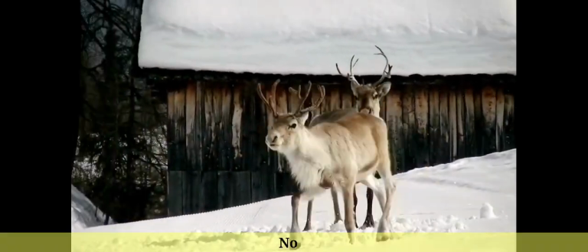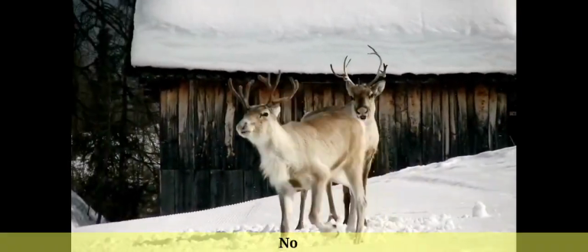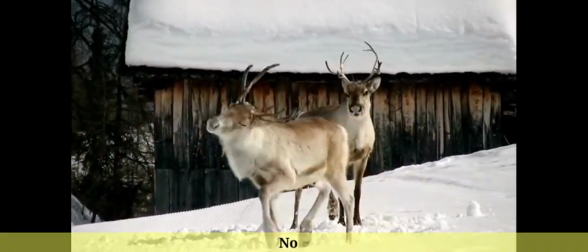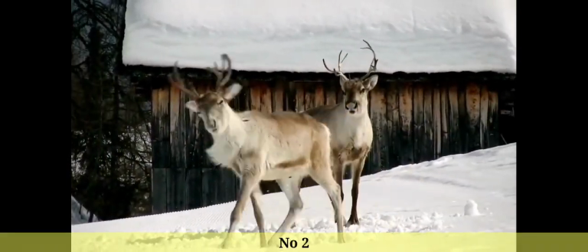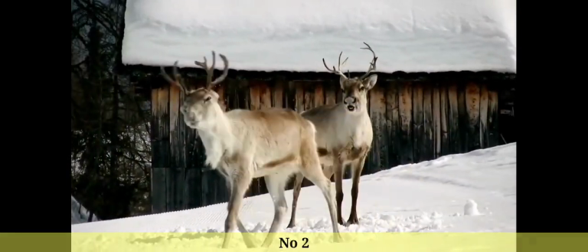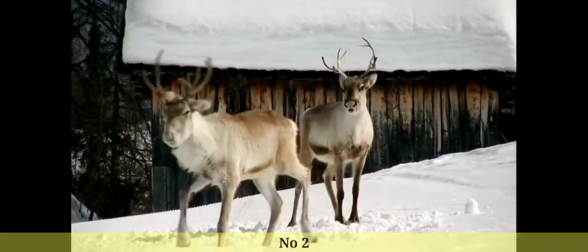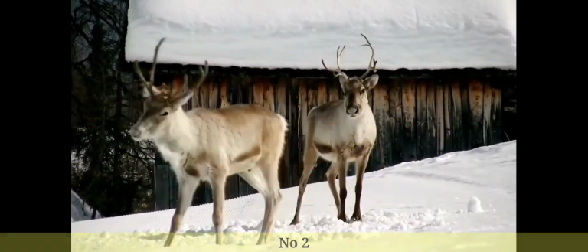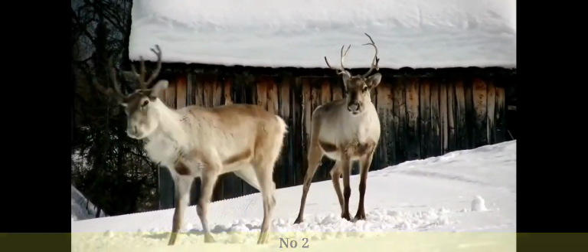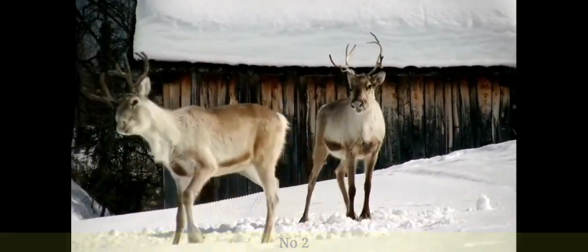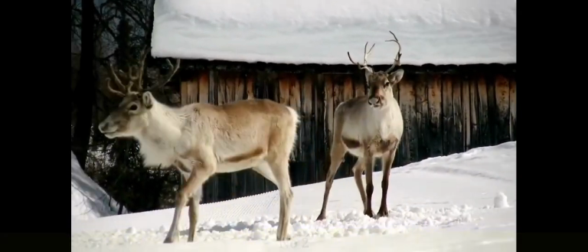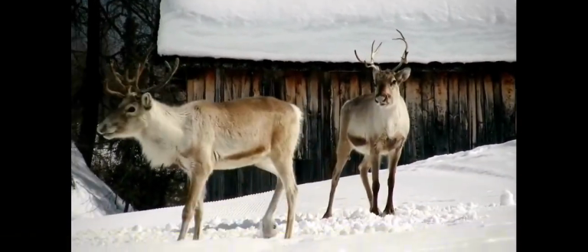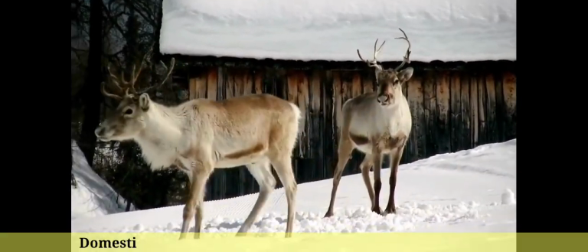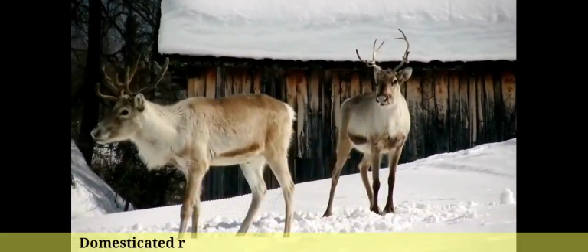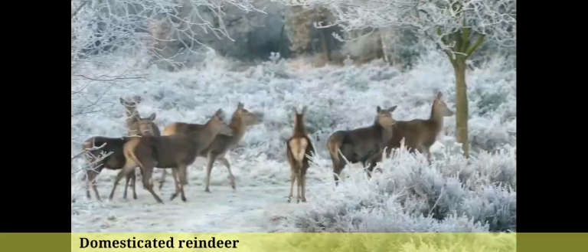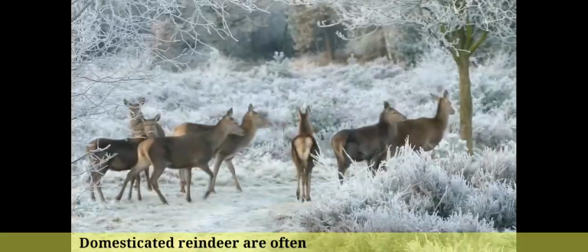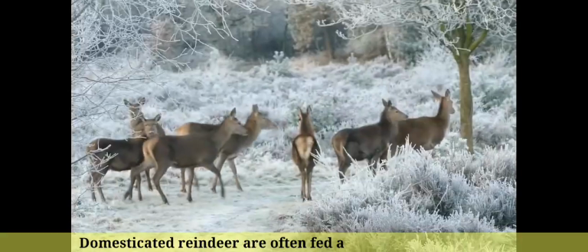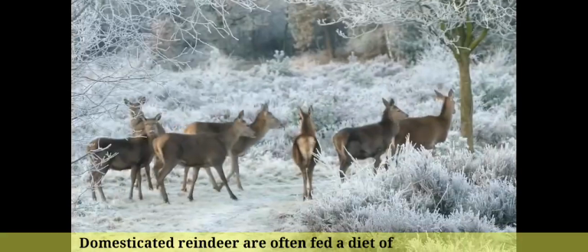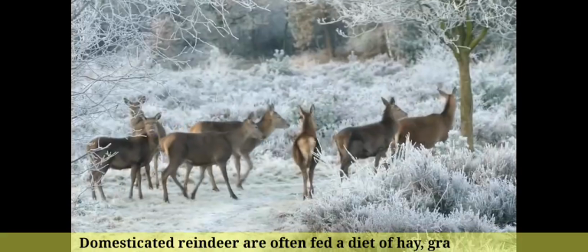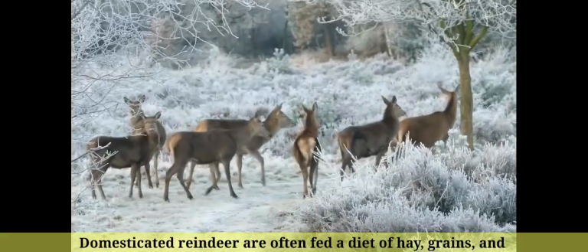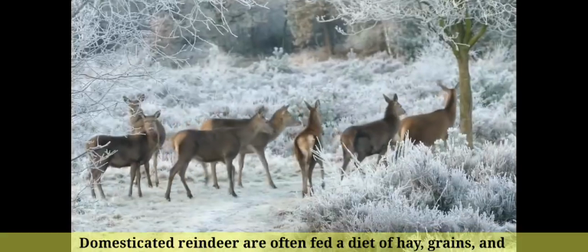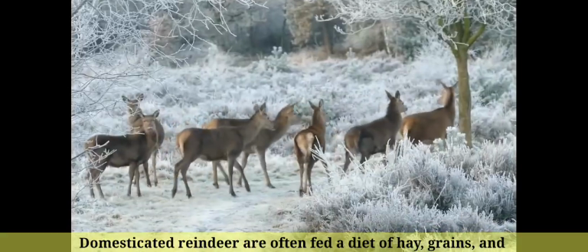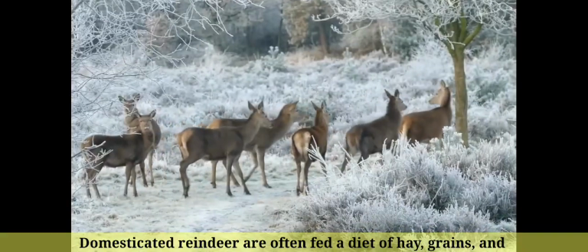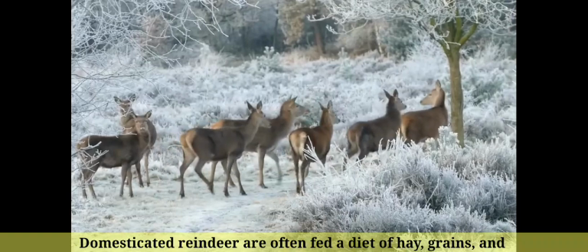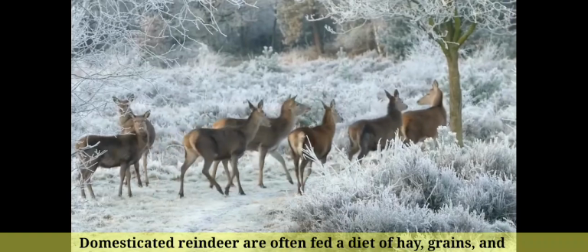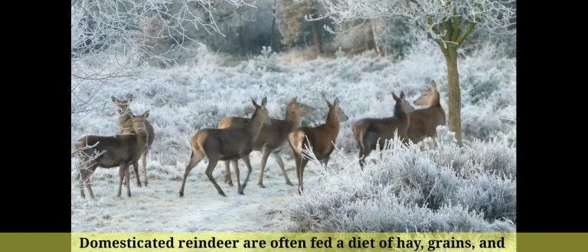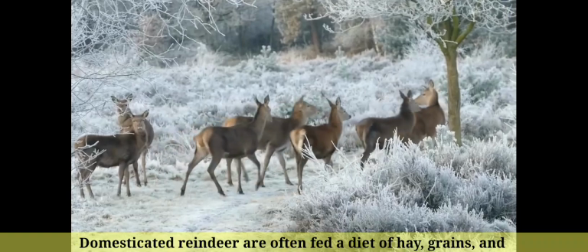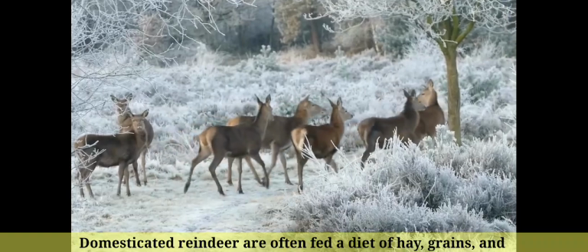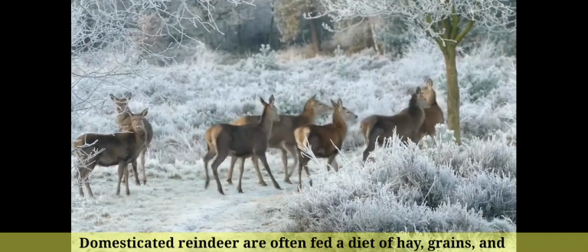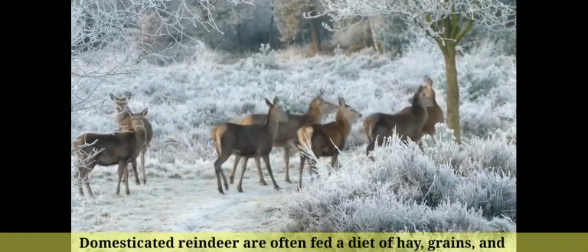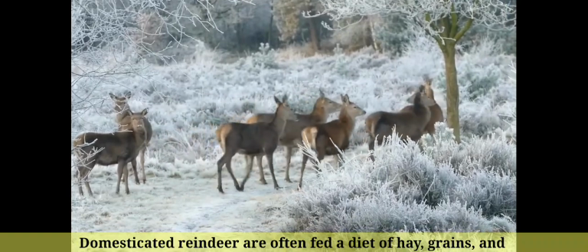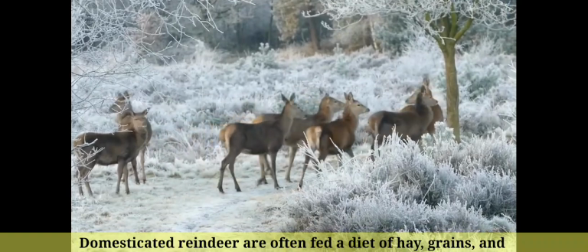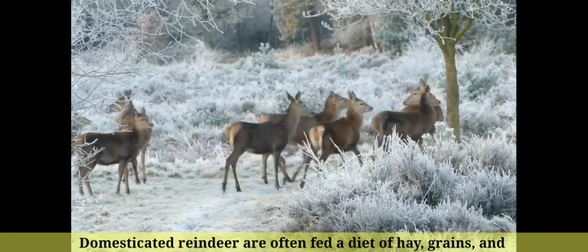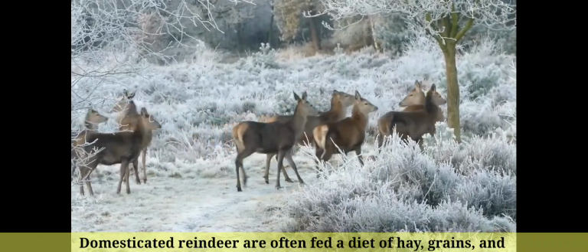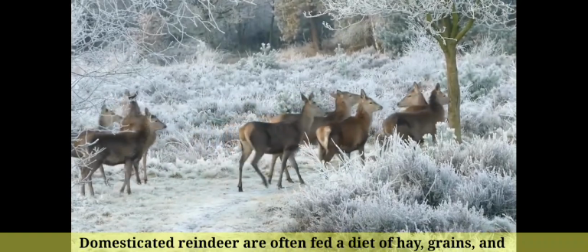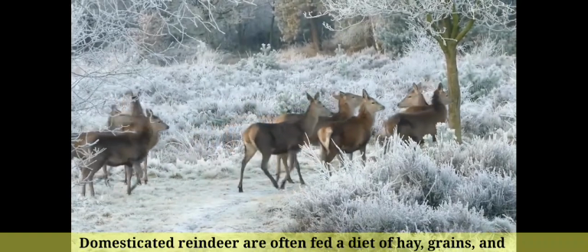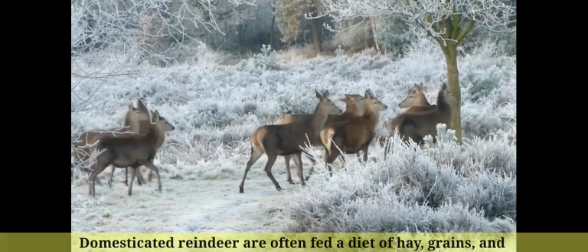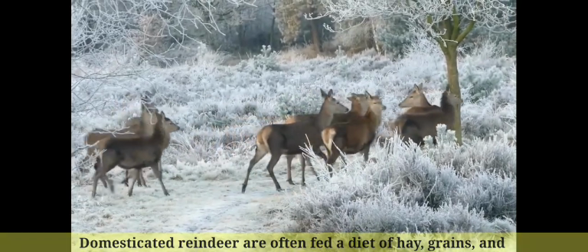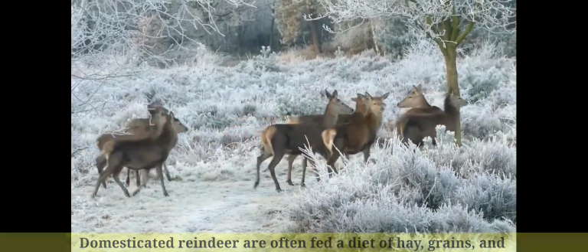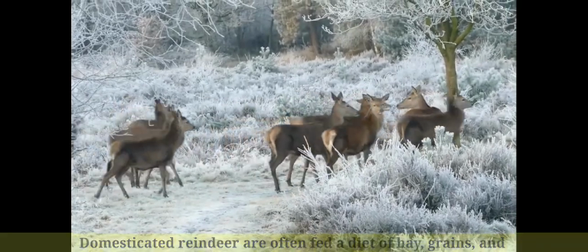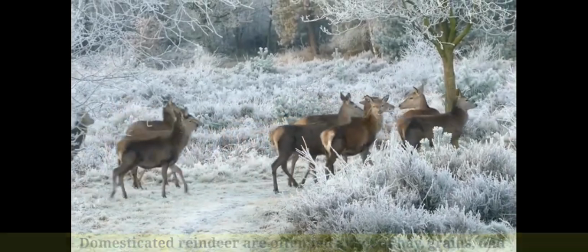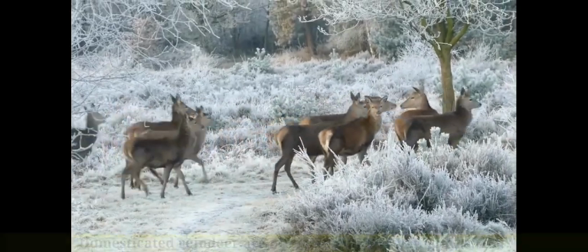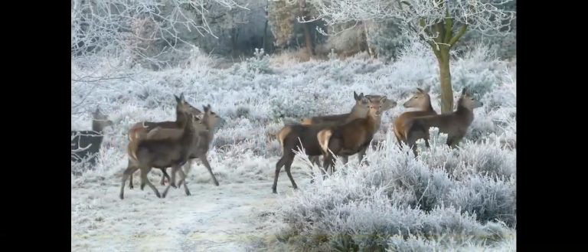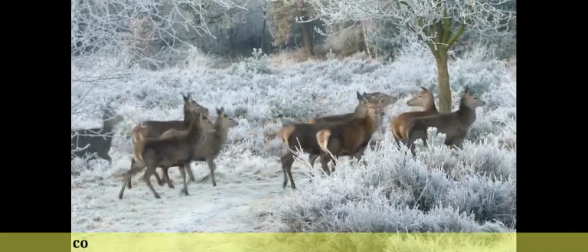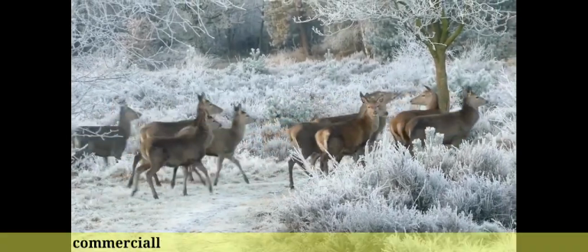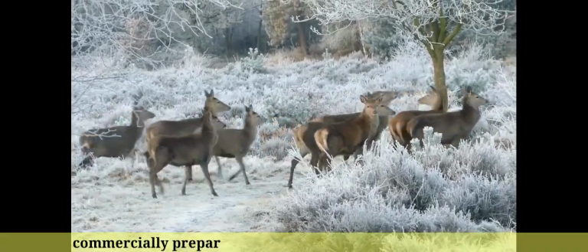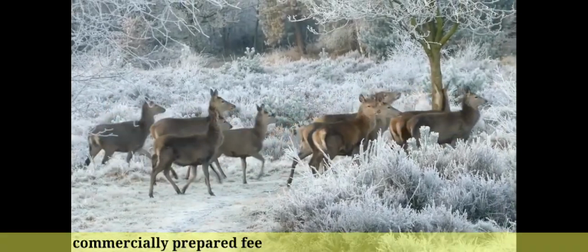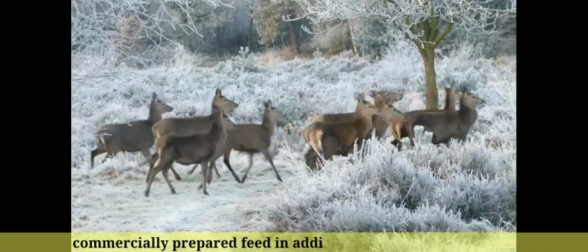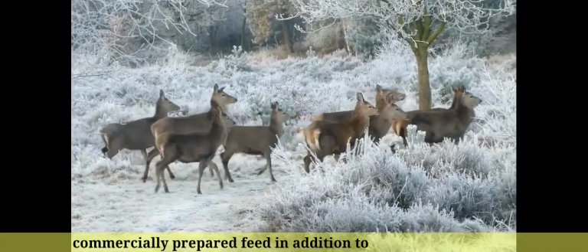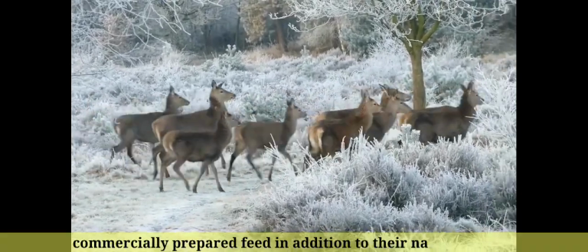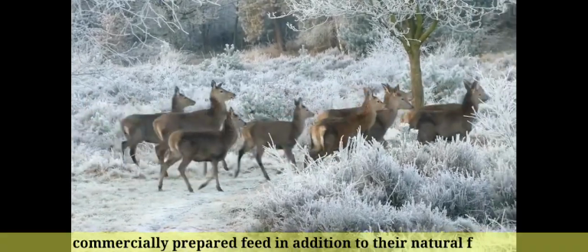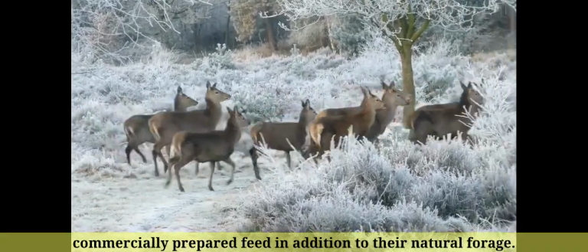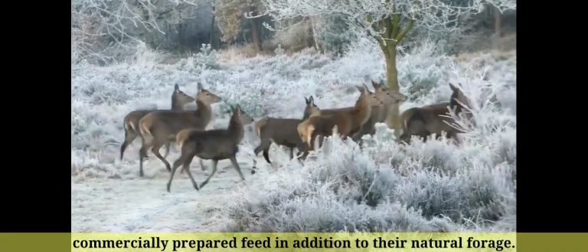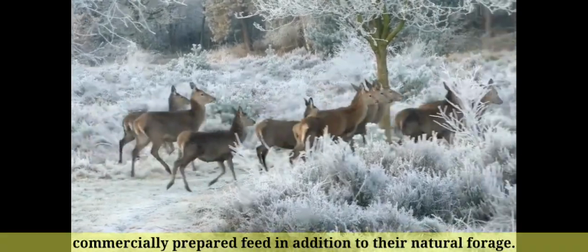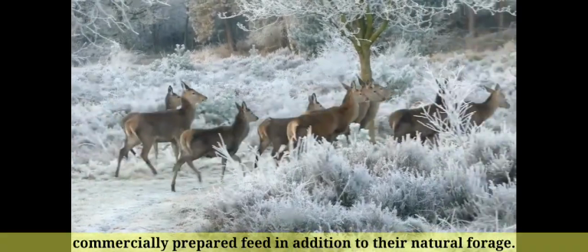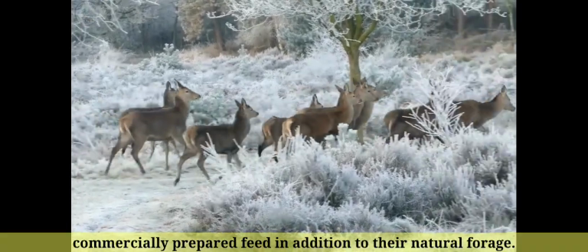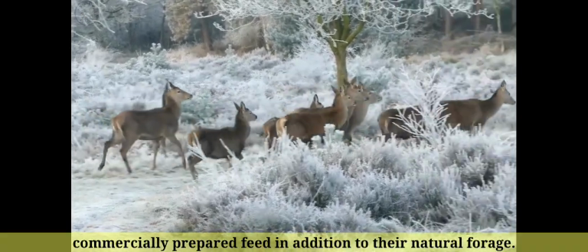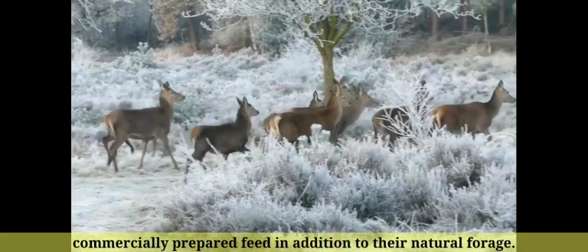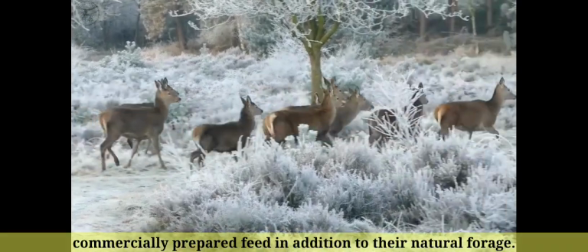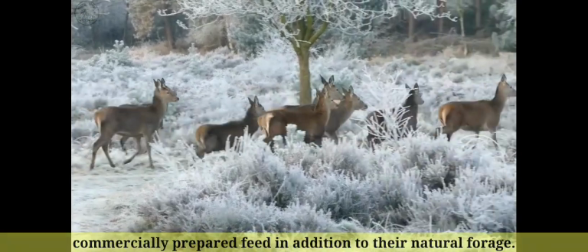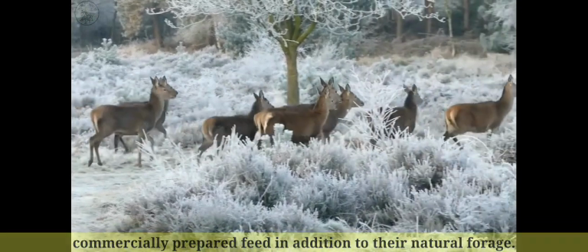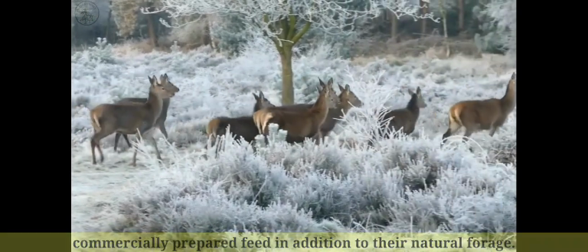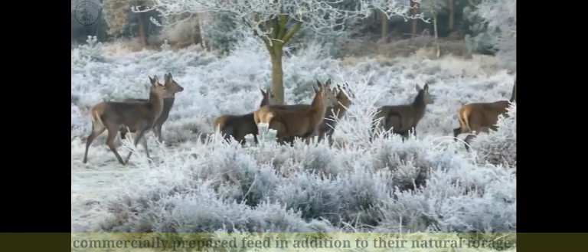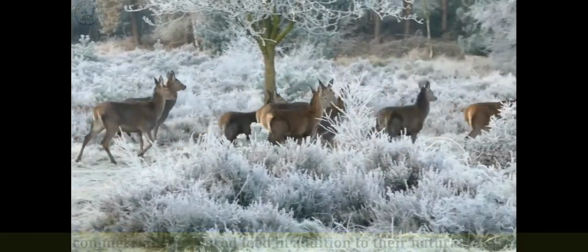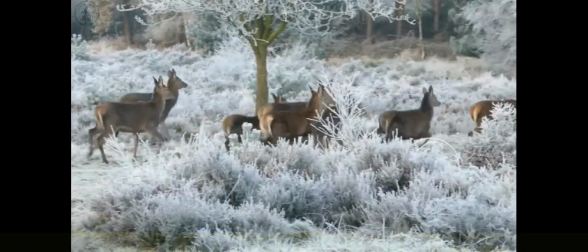Number 2: Domesticated reindeer are often fed a diet of hay, grains, and commercially prepared feed in addition to their natural forage.